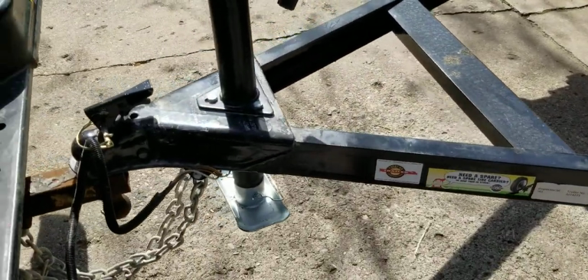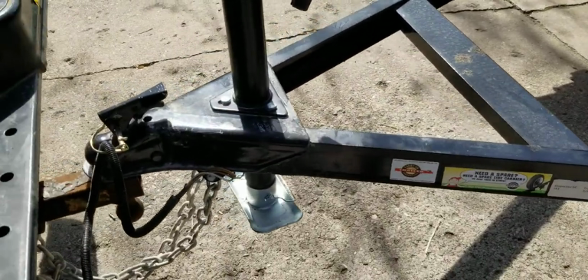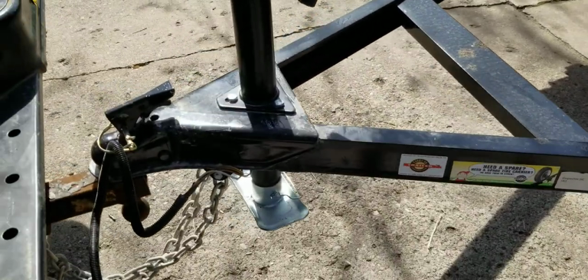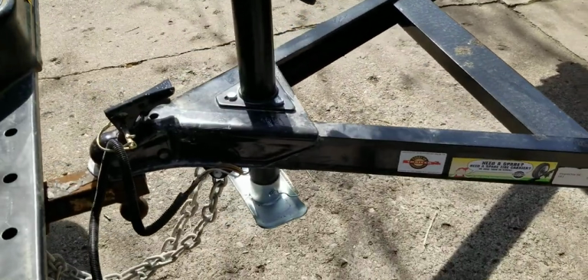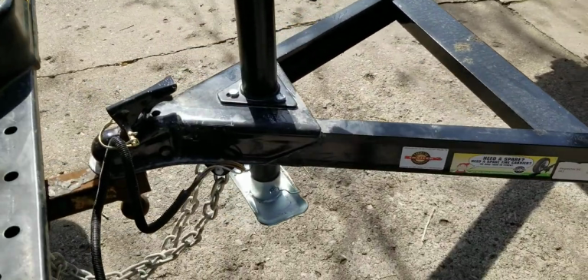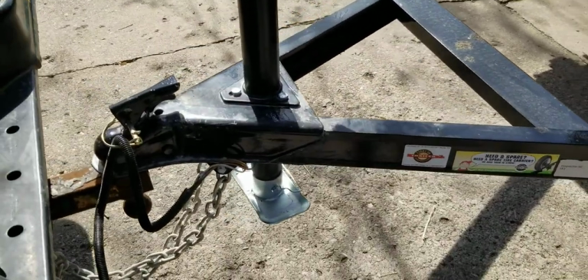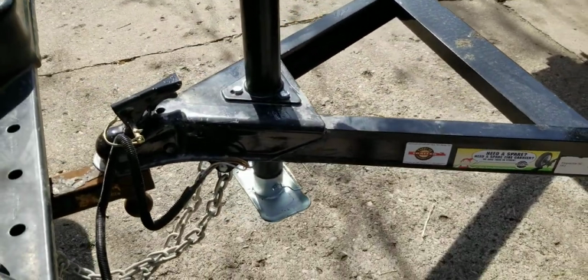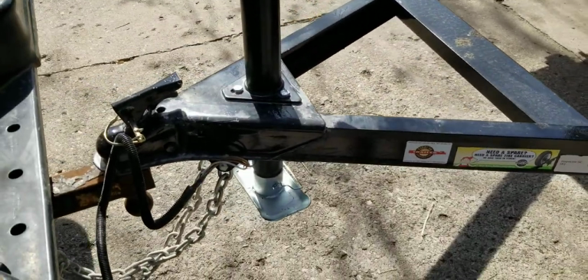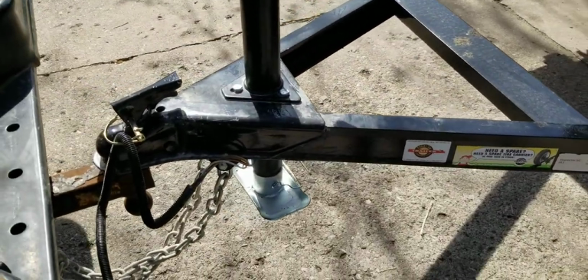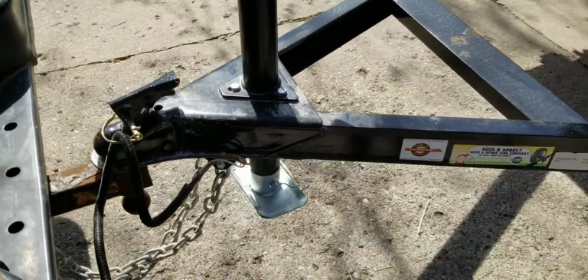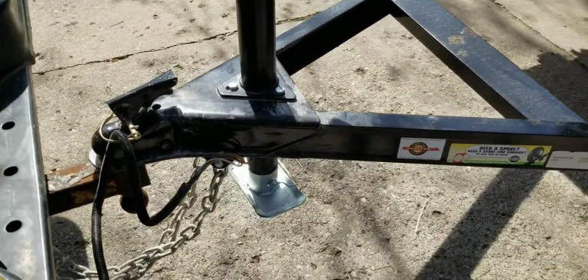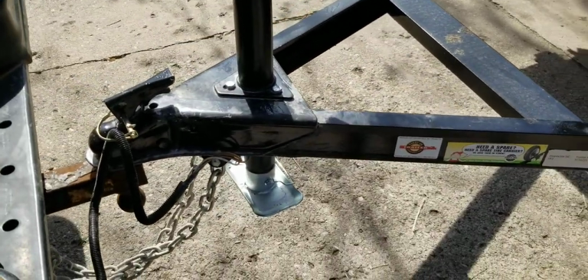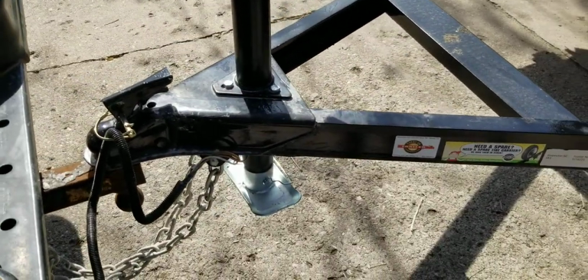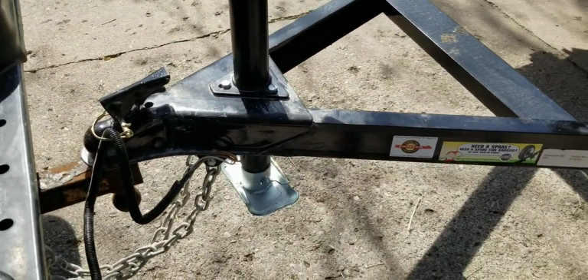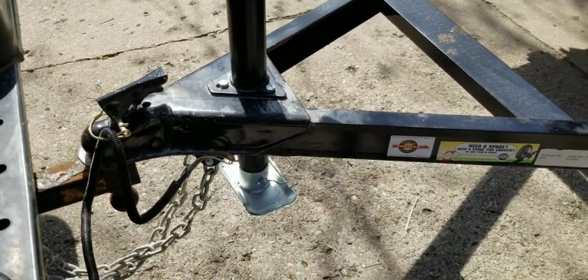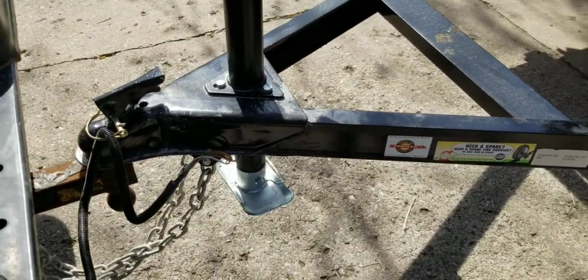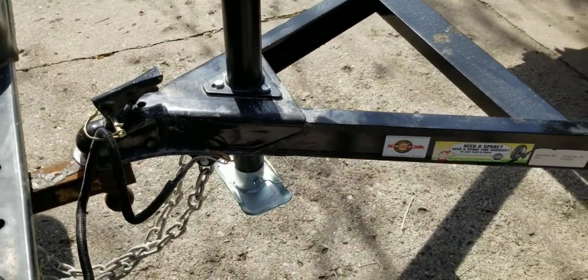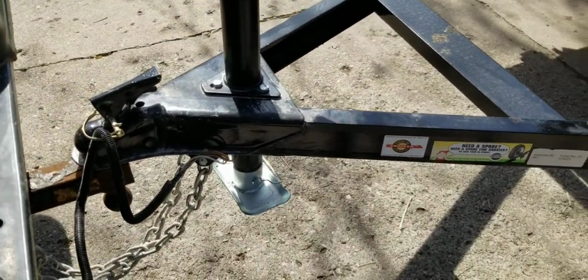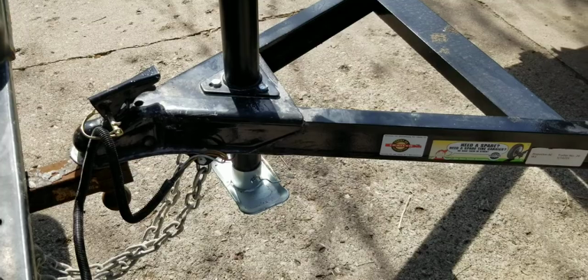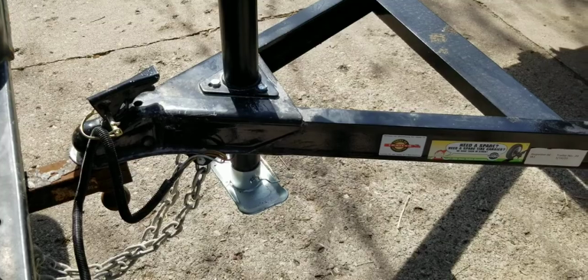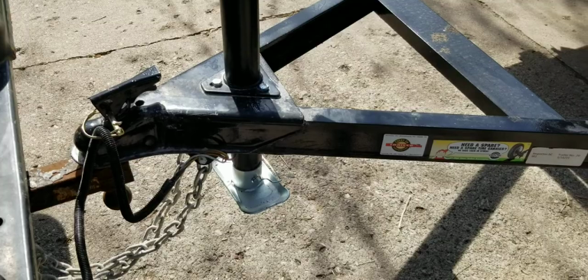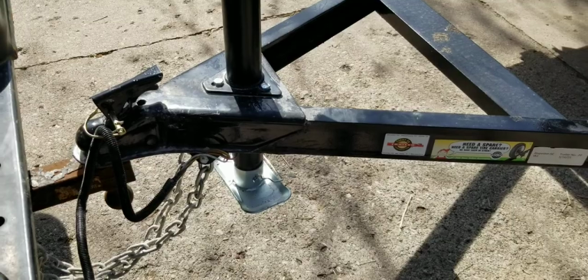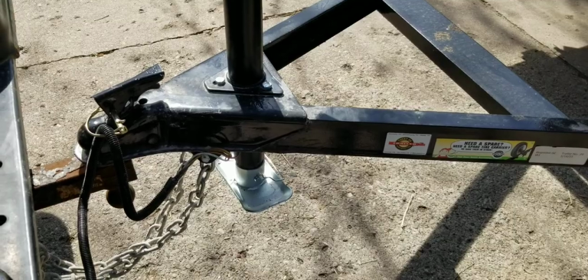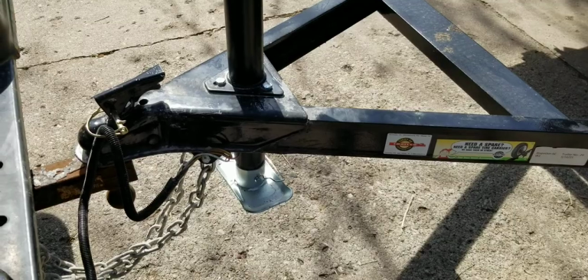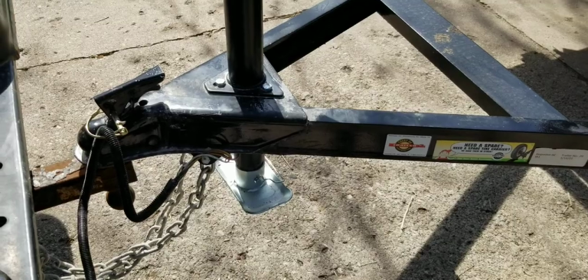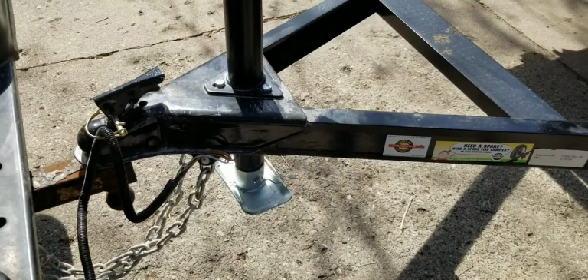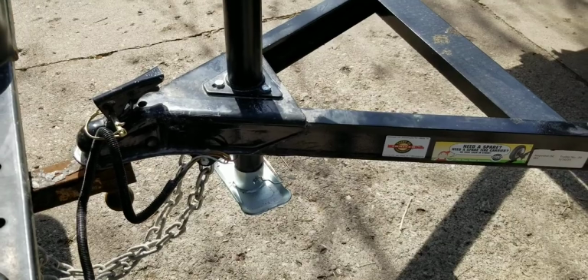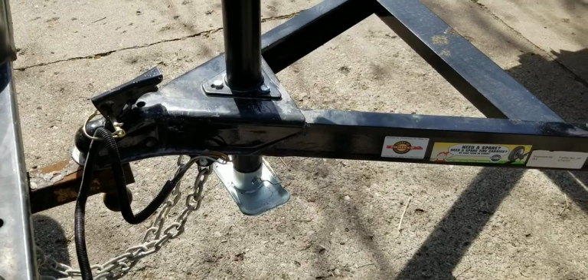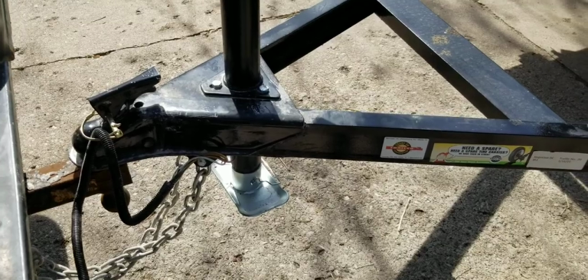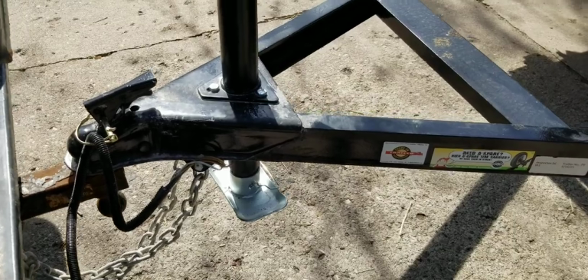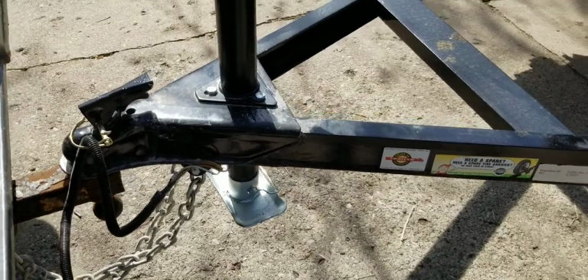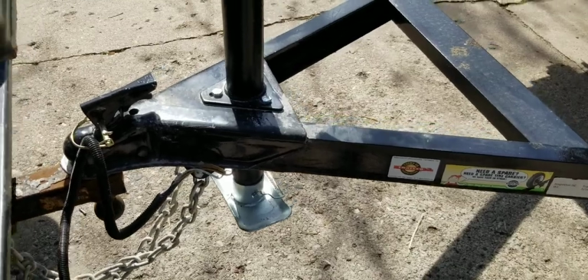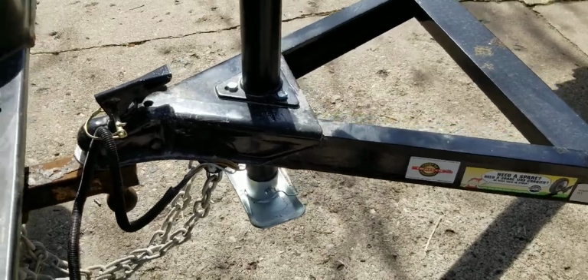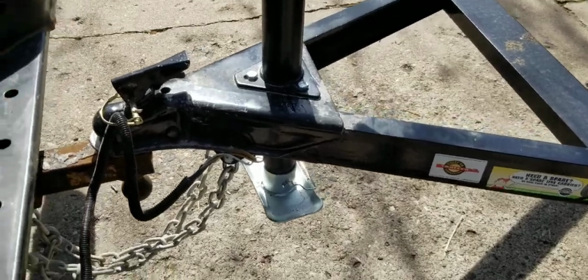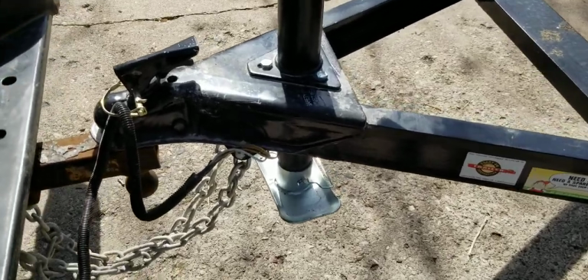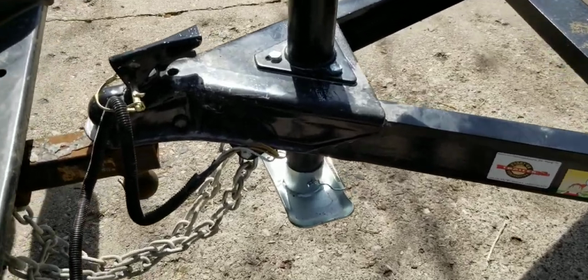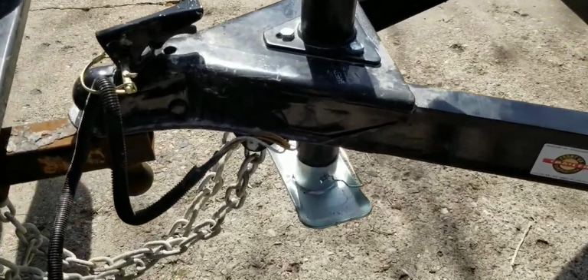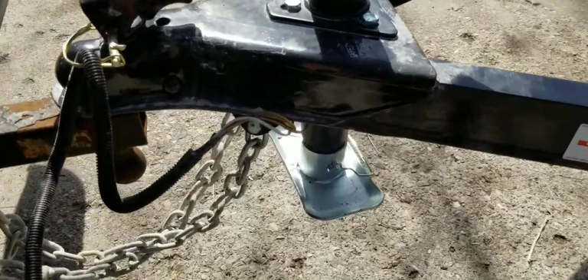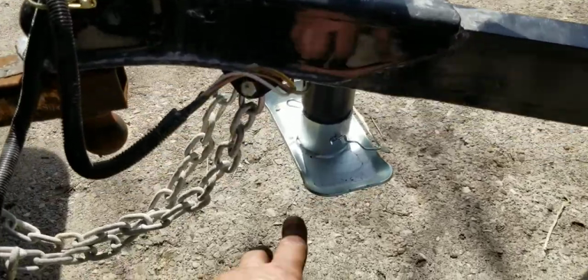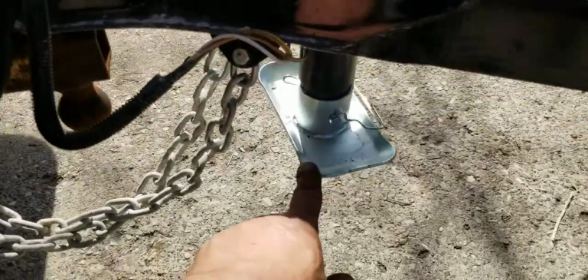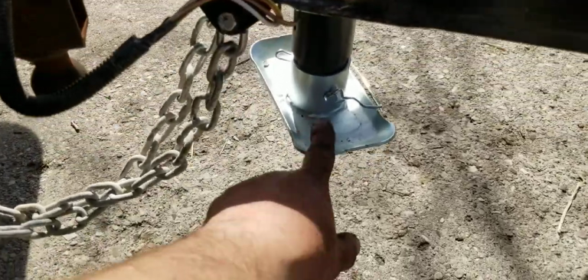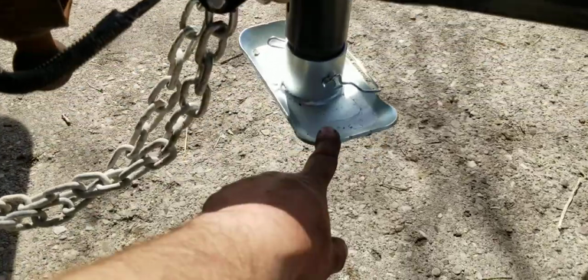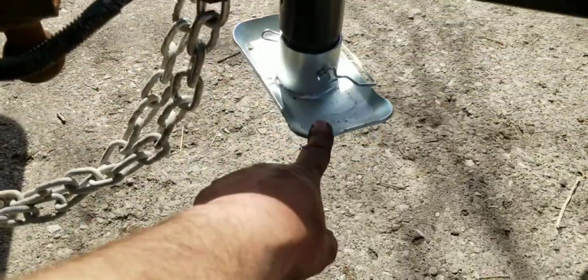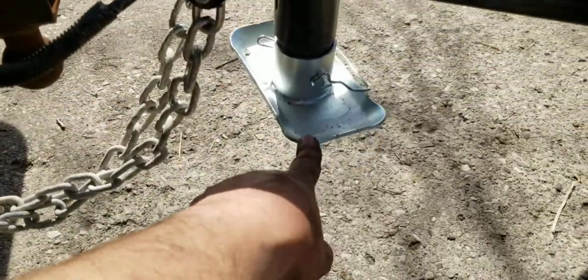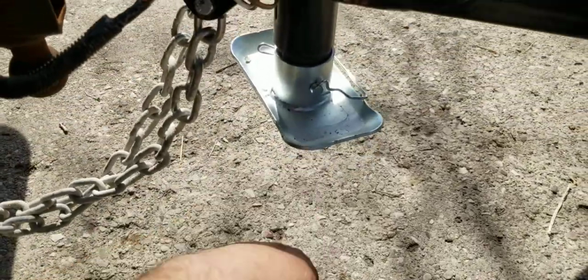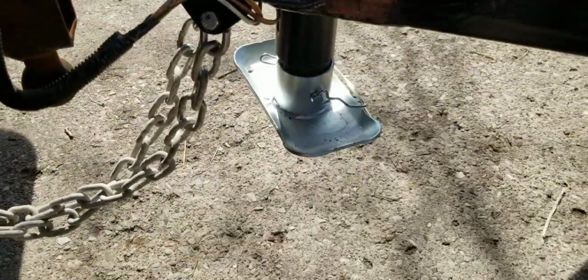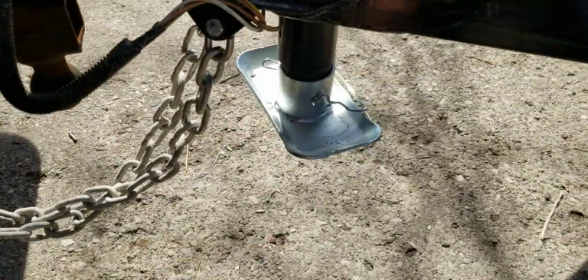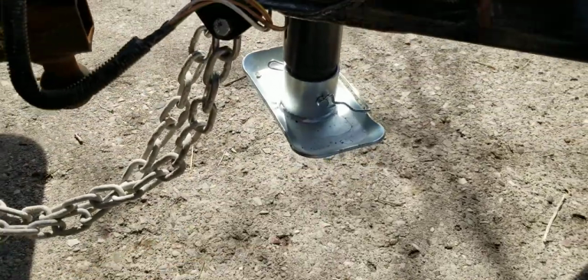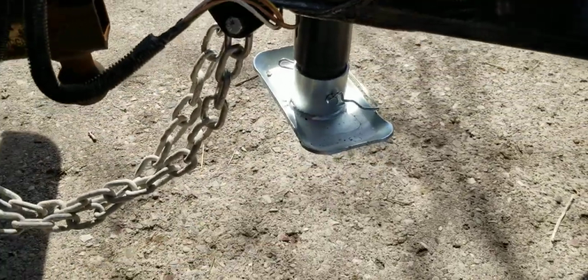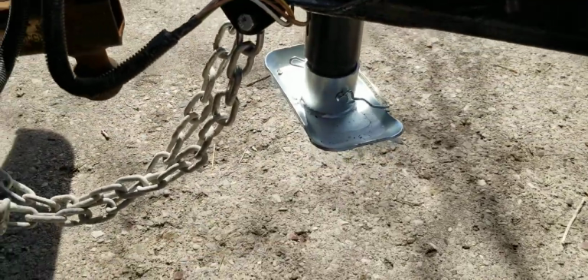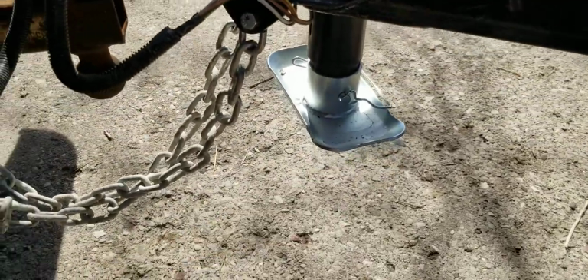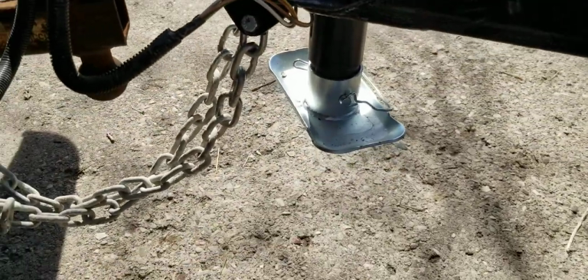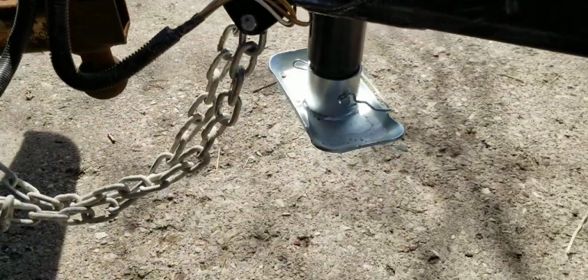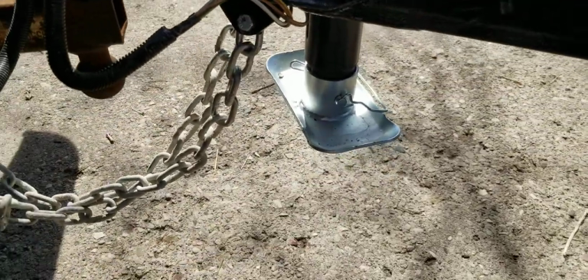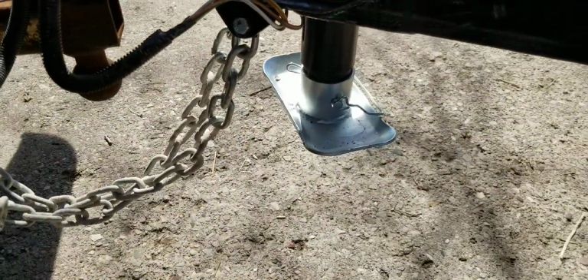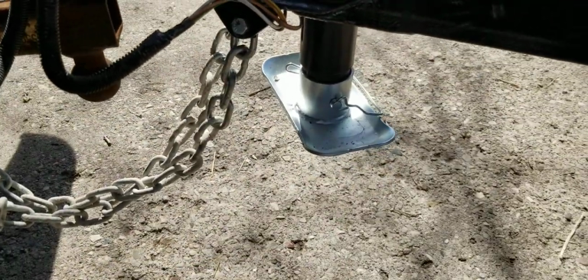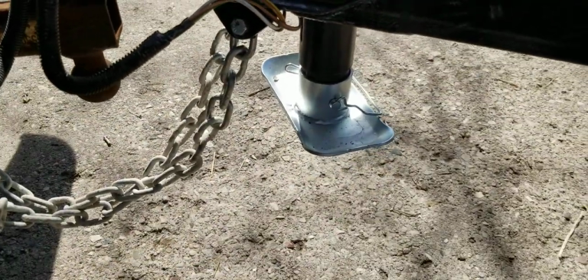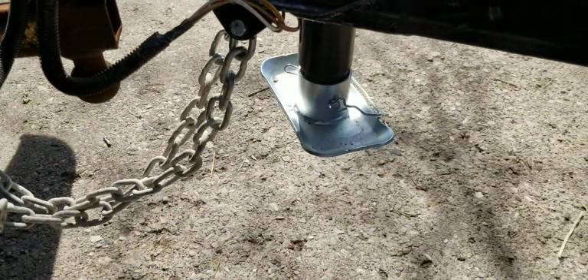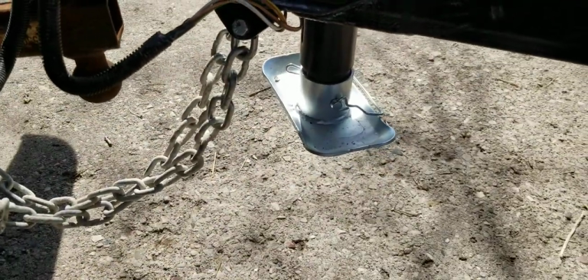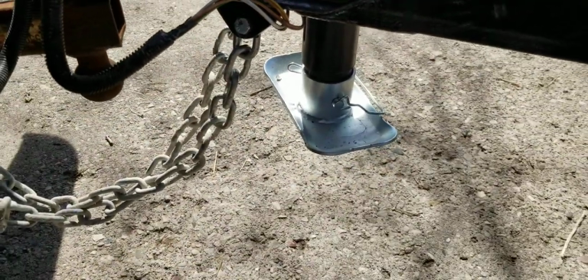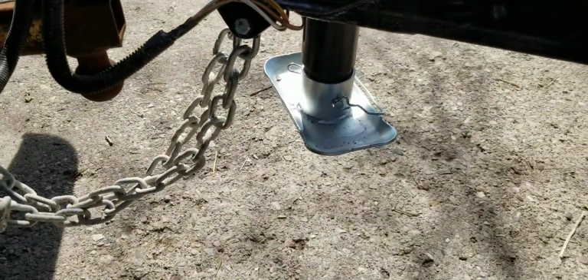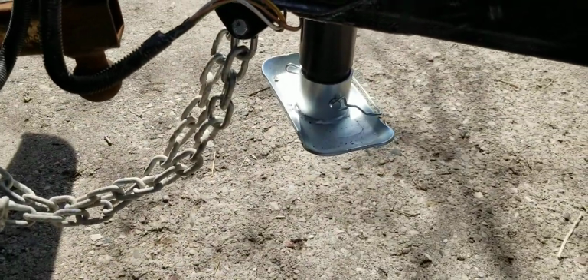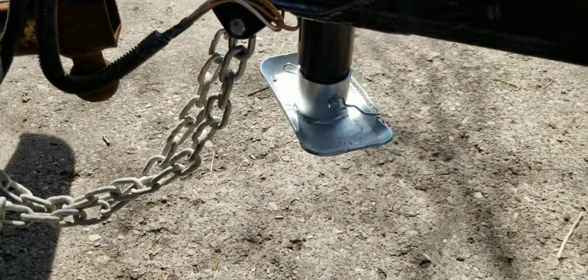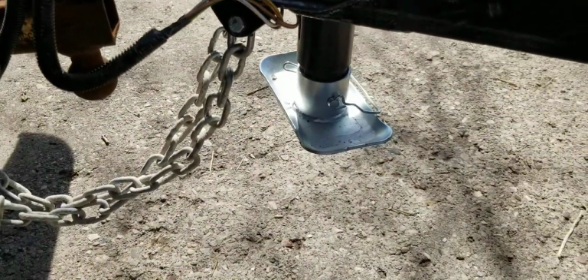I did pick up a spare for it. I had to buy a foot mount for the bottom — I decided not to go with the wheel-mount style.